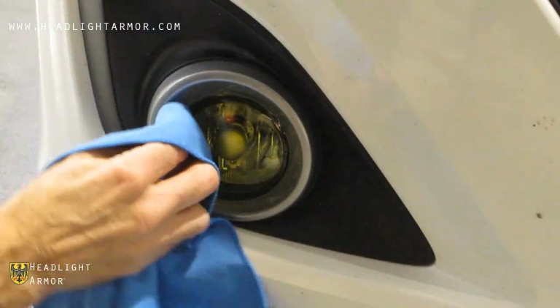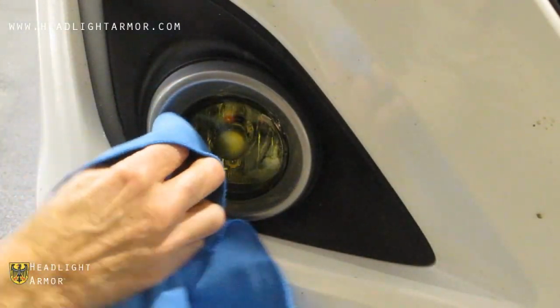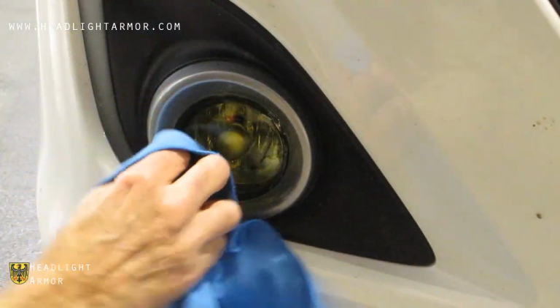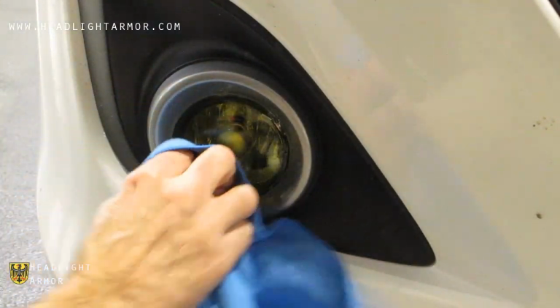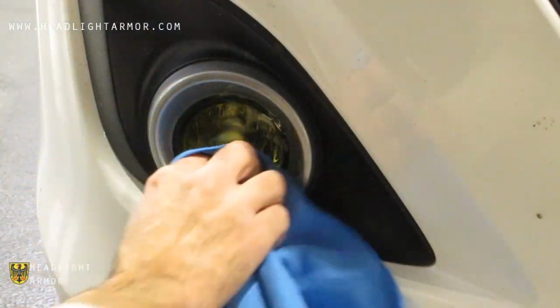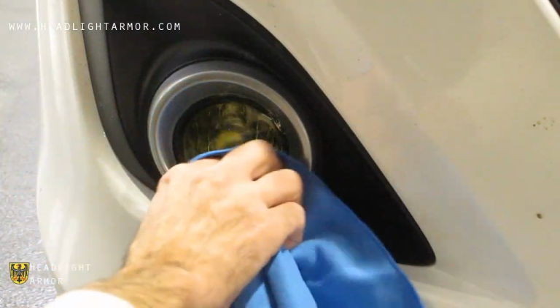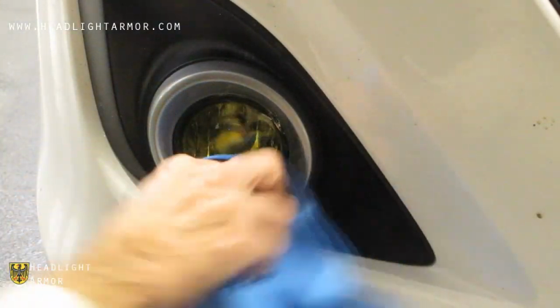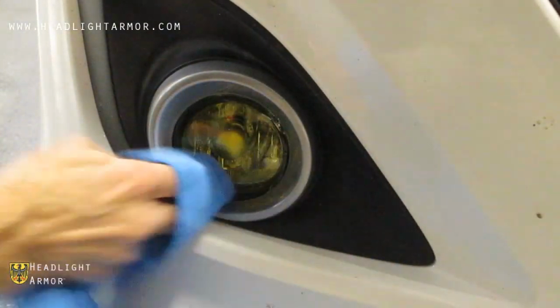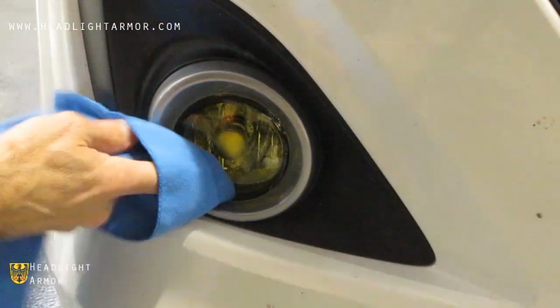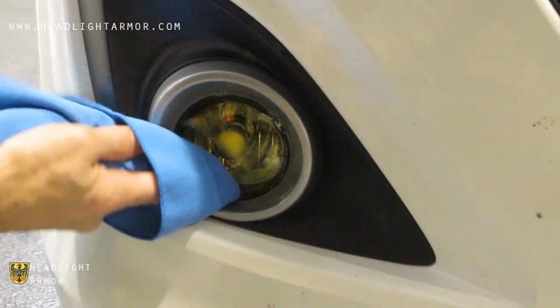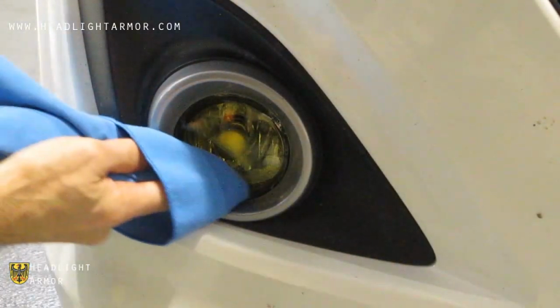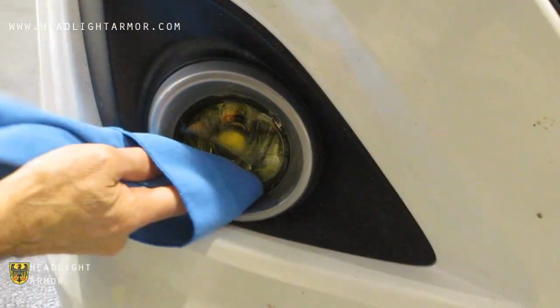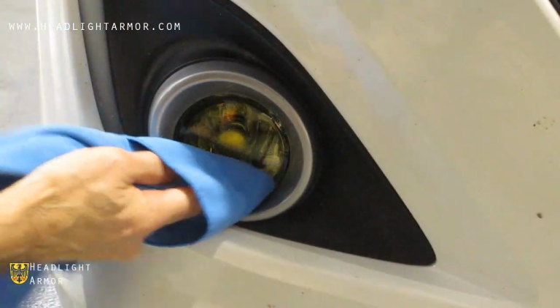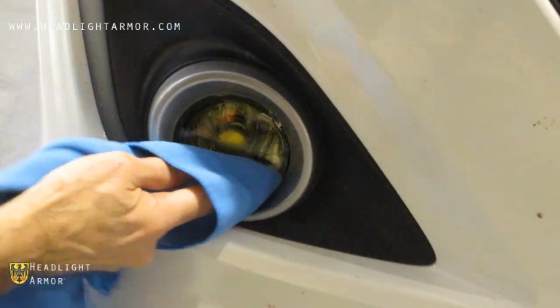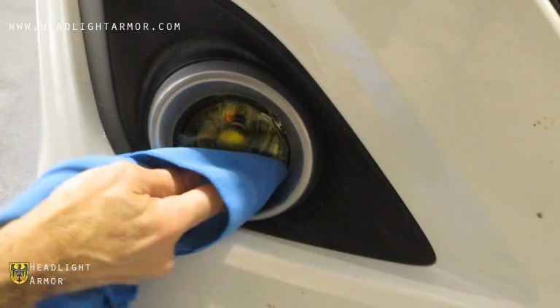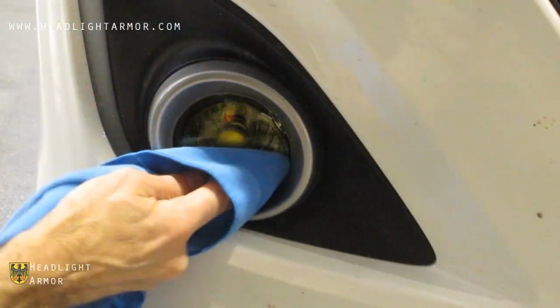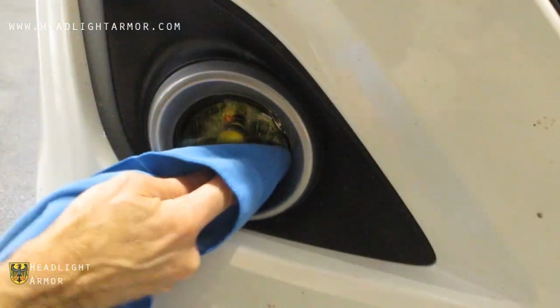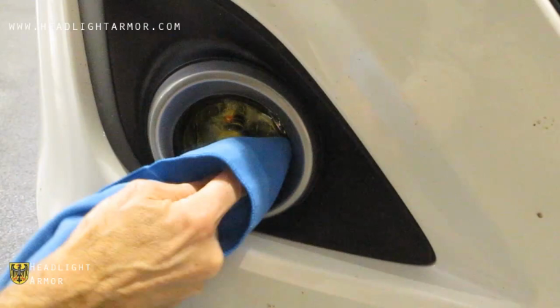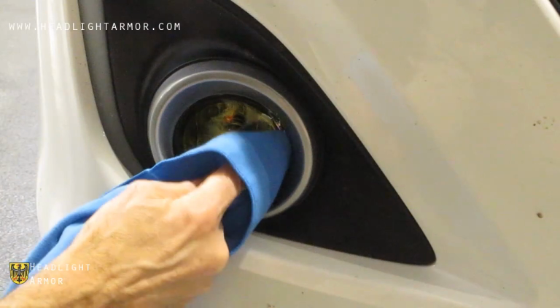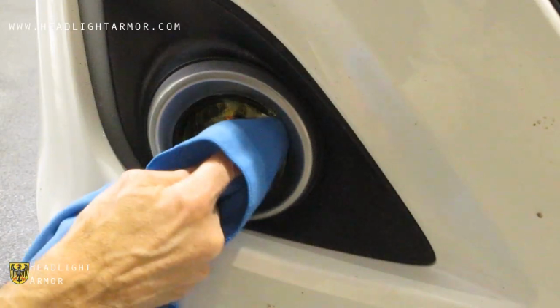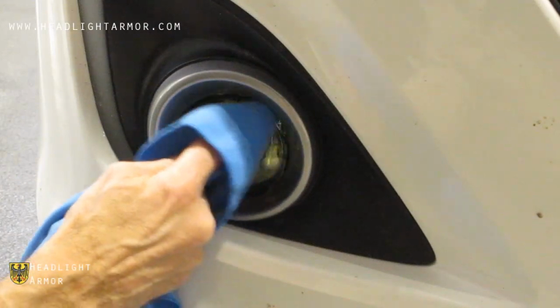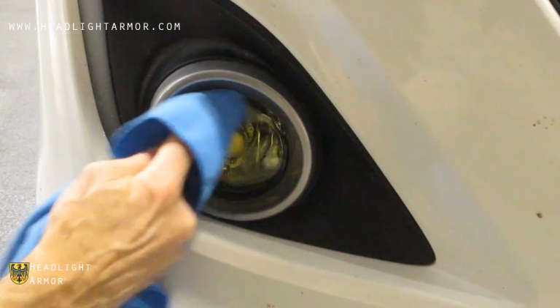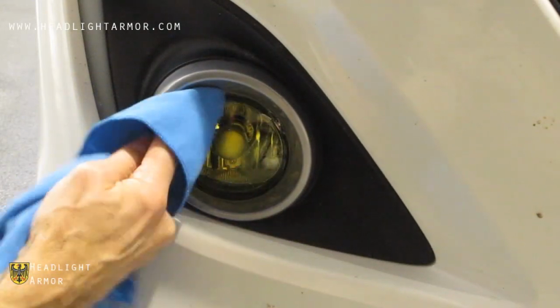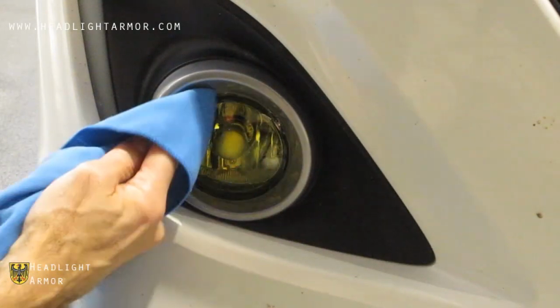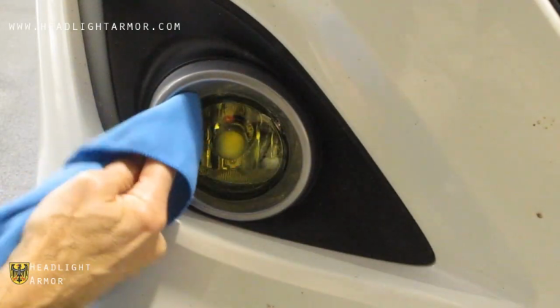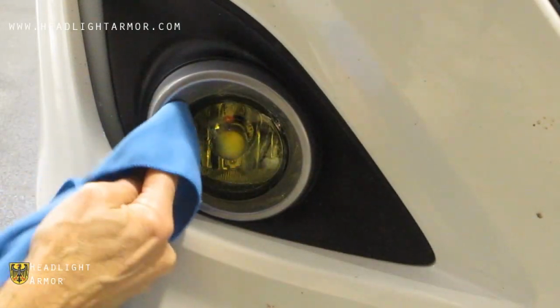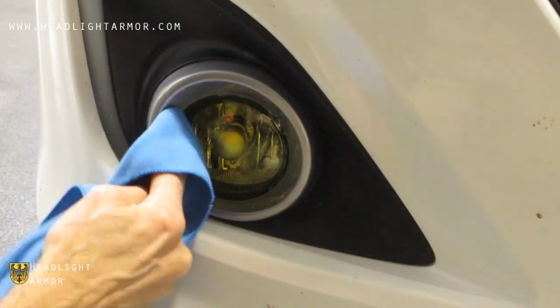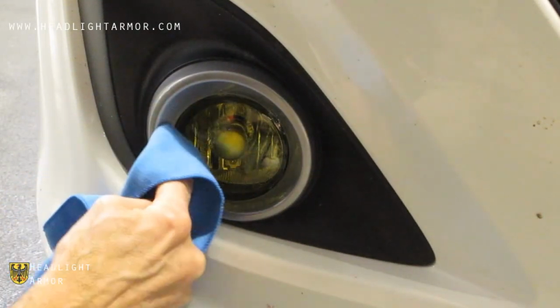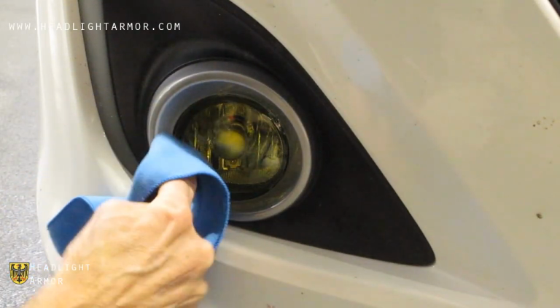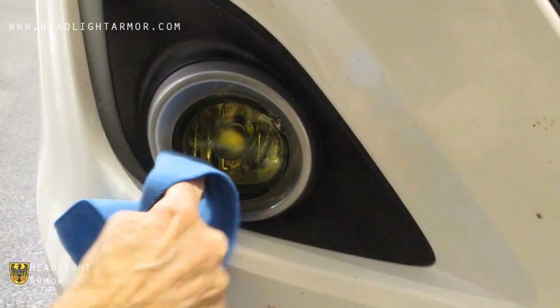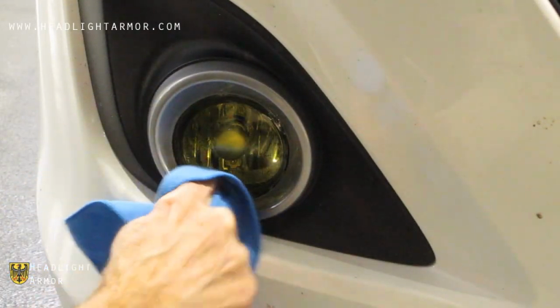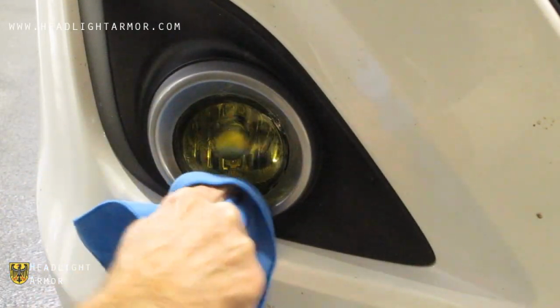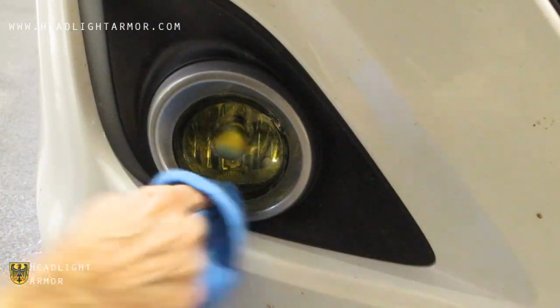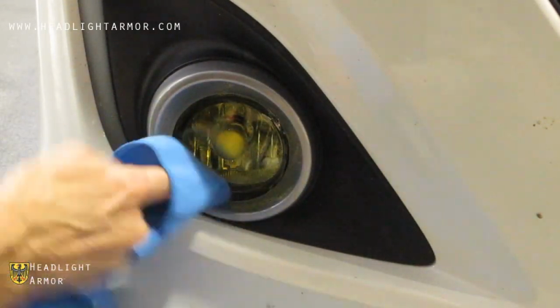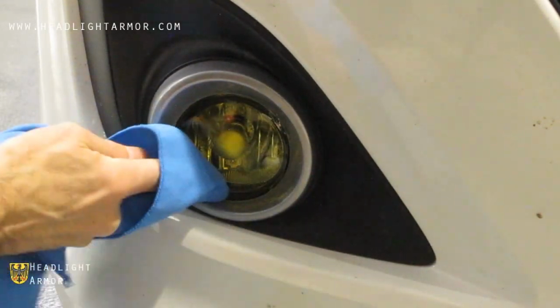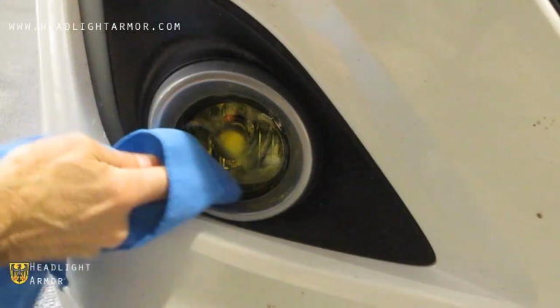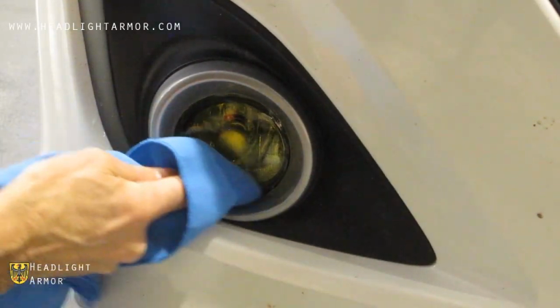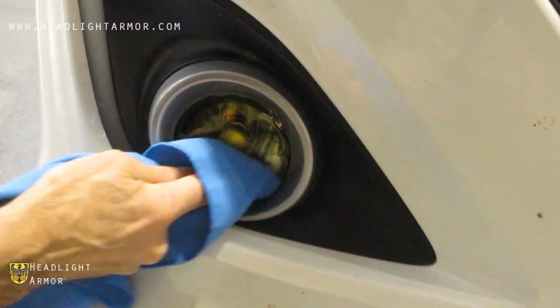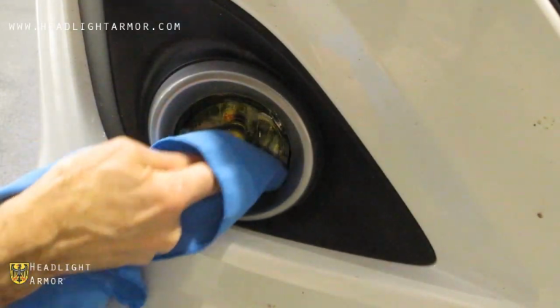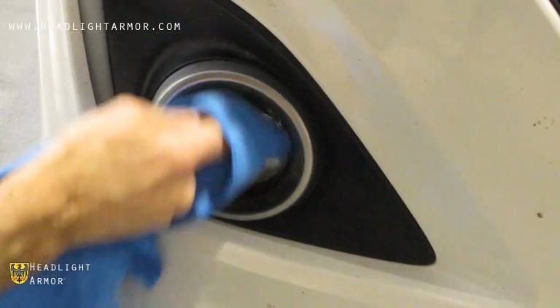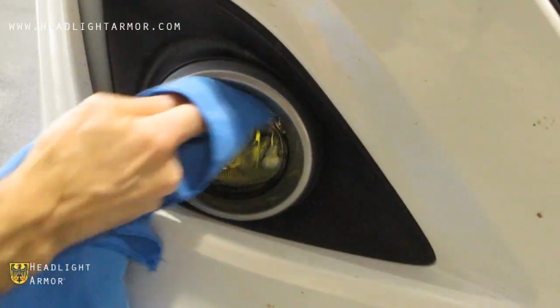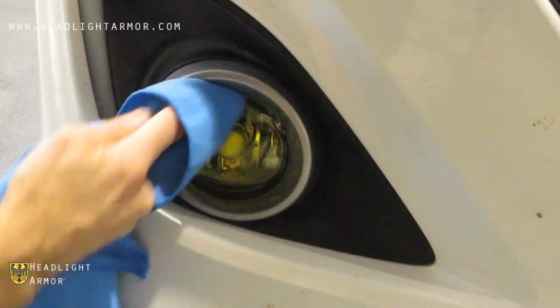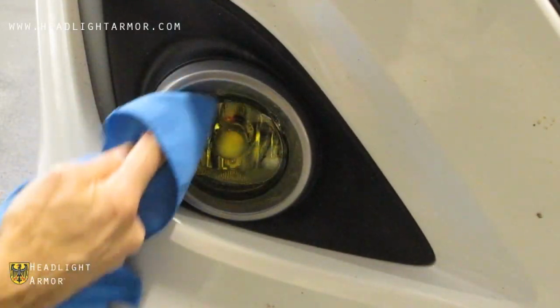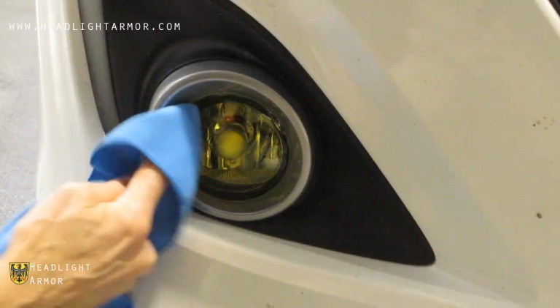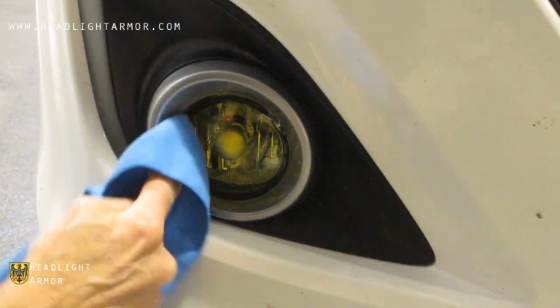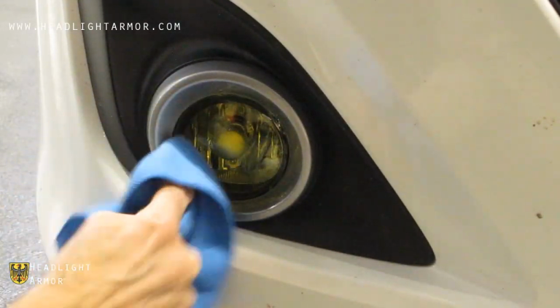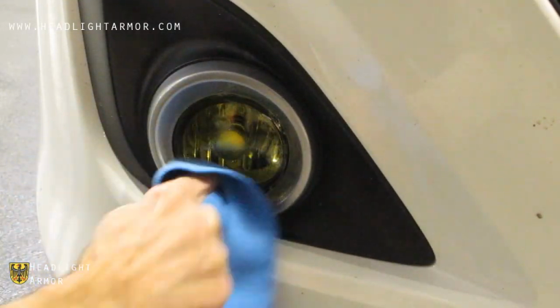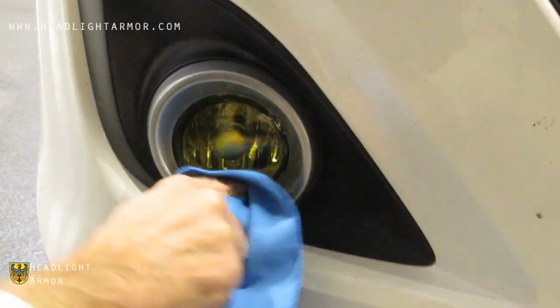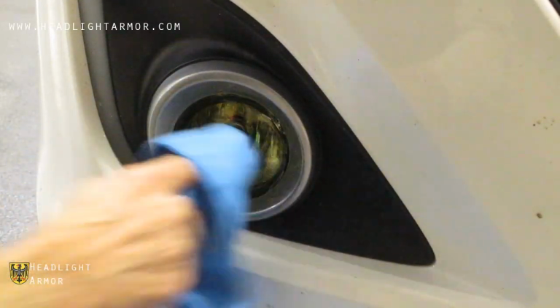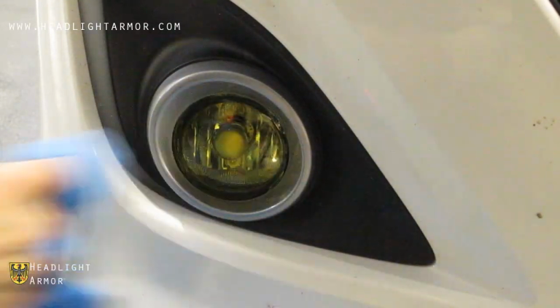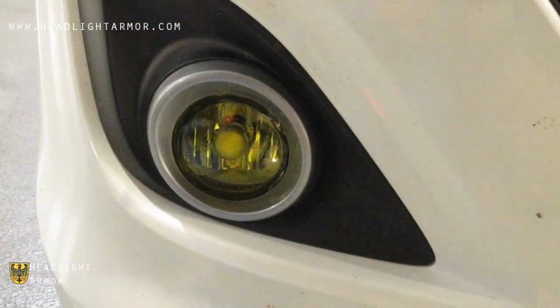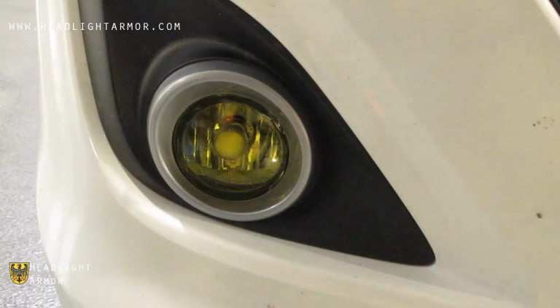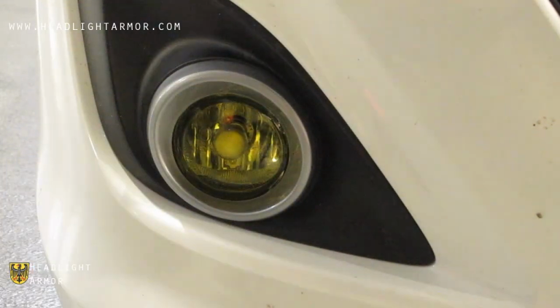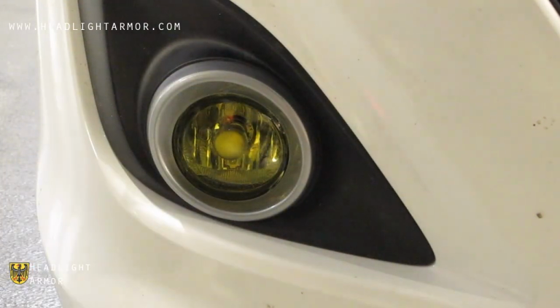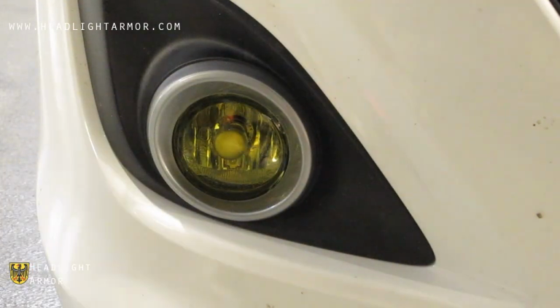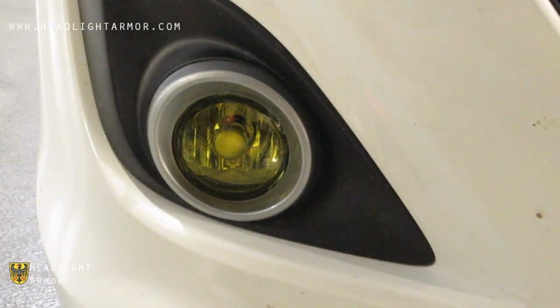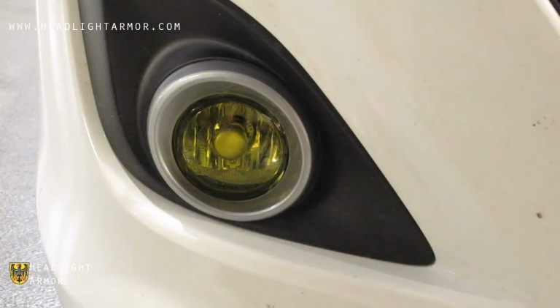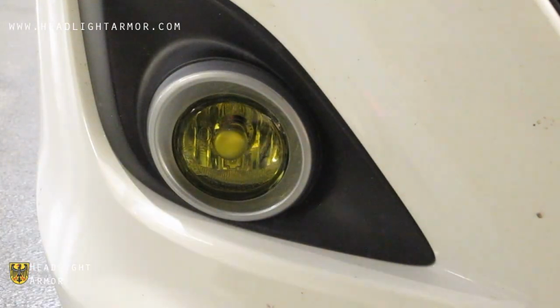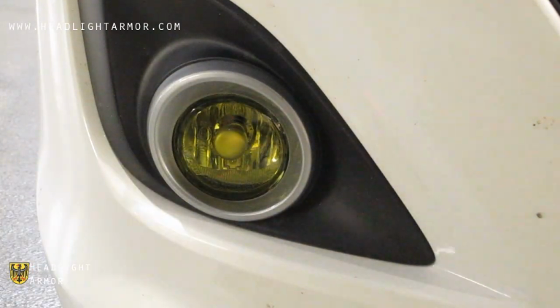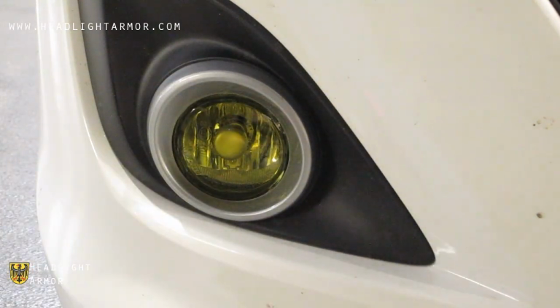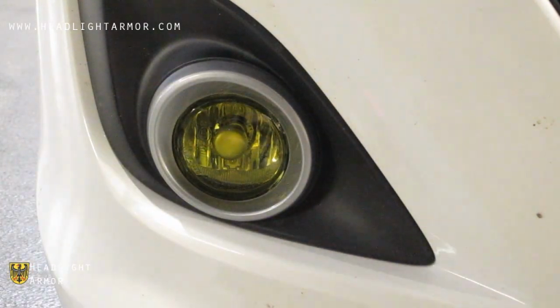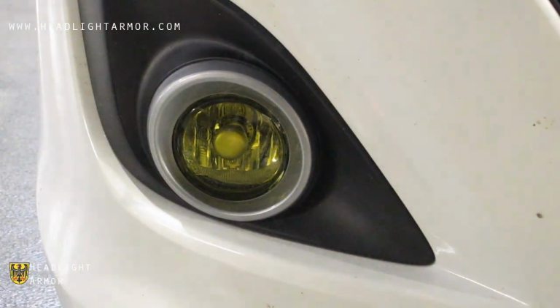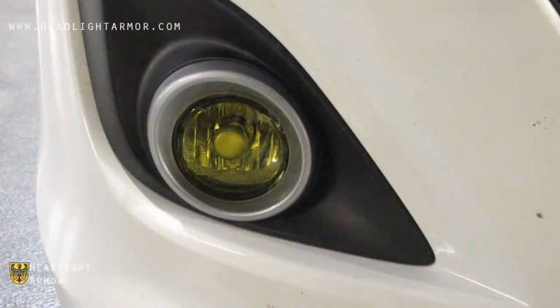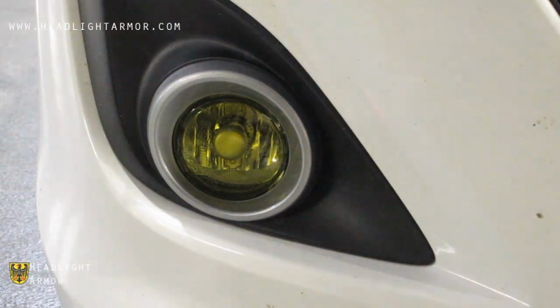If you have any material hanging off or misaligned, you can trim it flush with the edge of the light, and you're done.